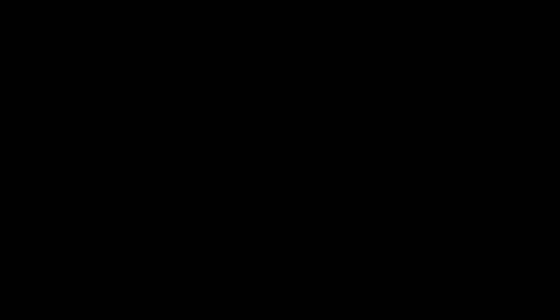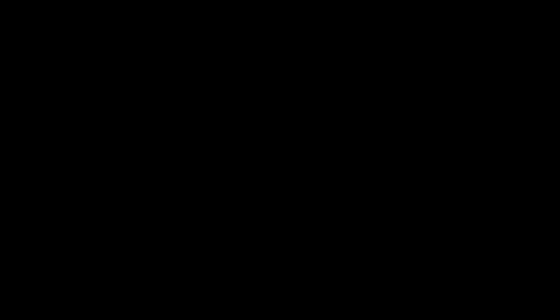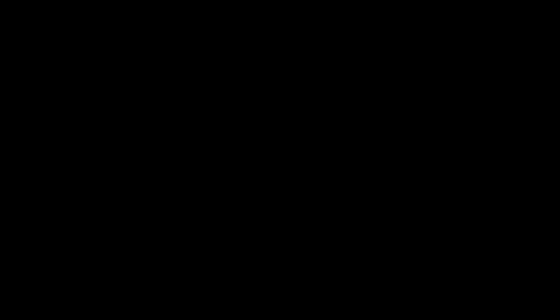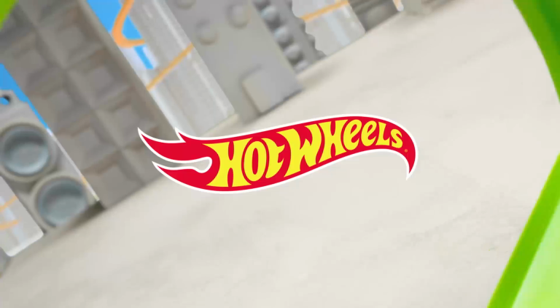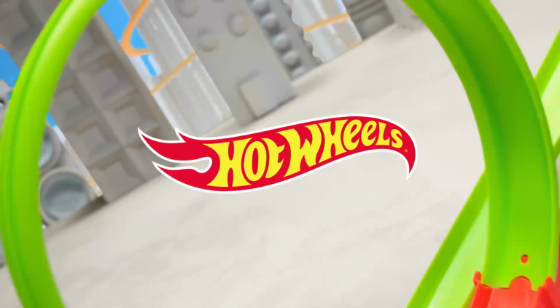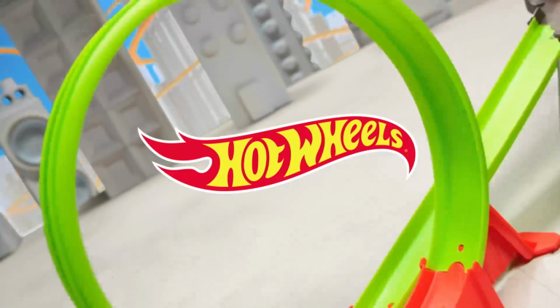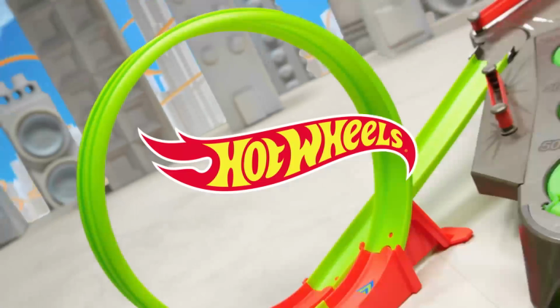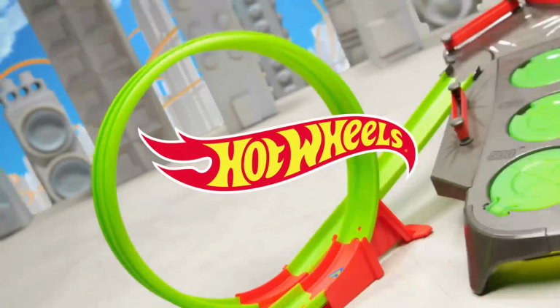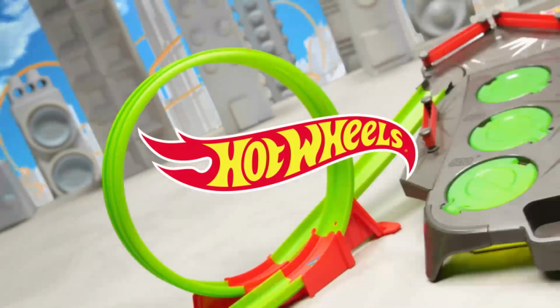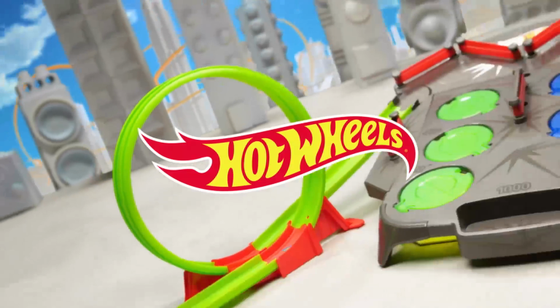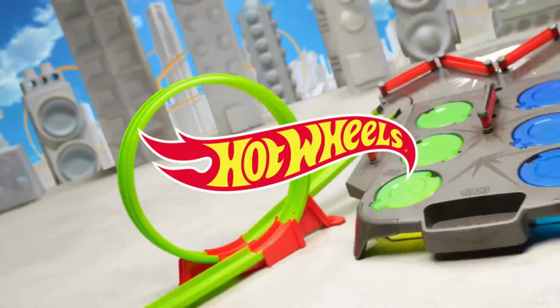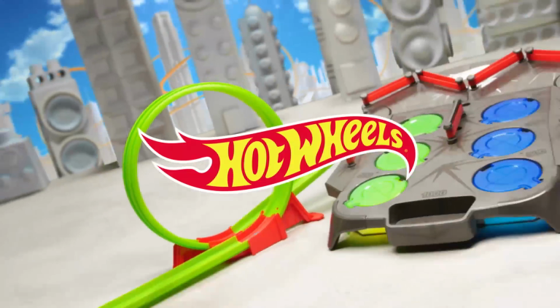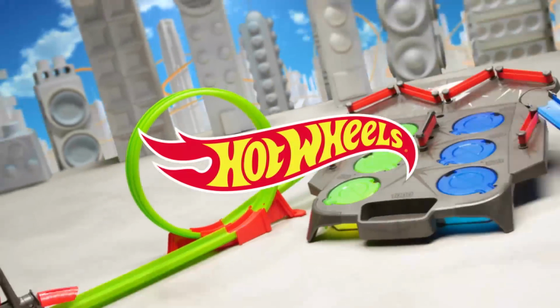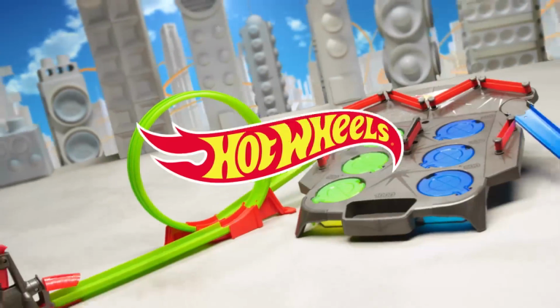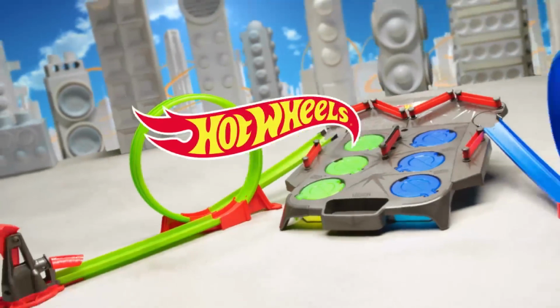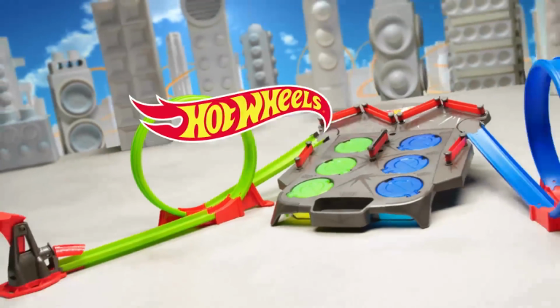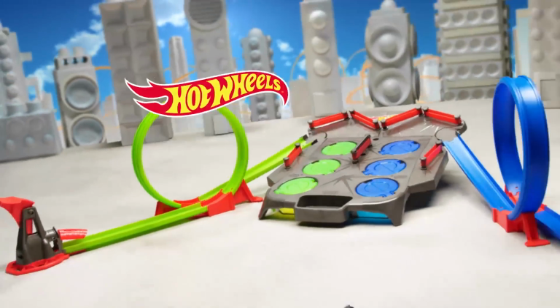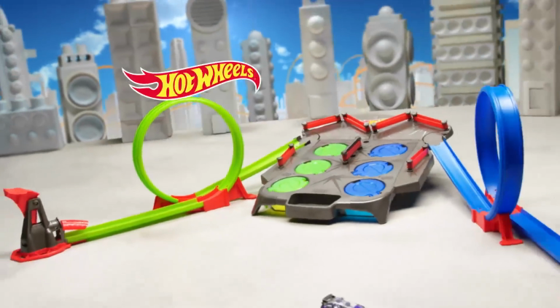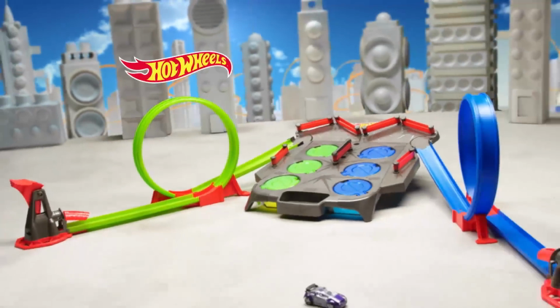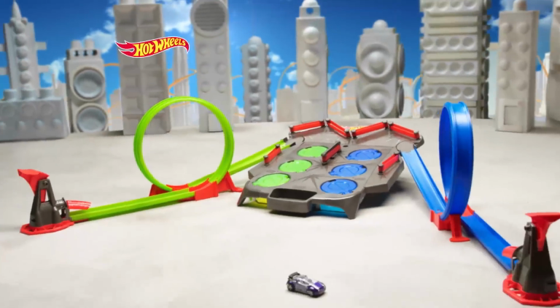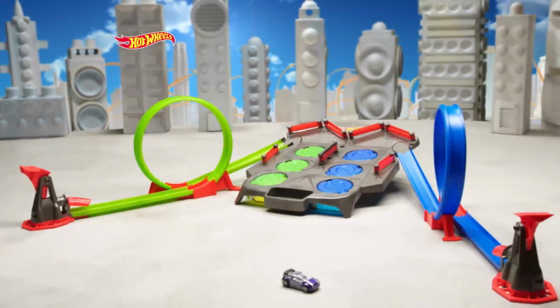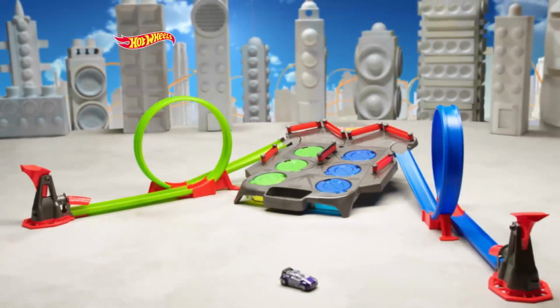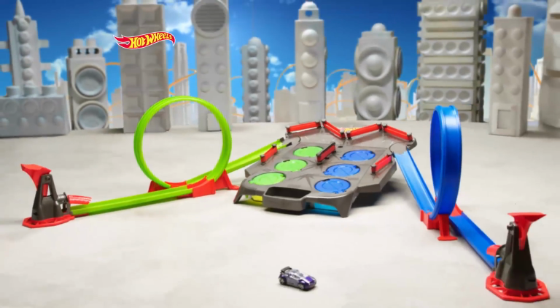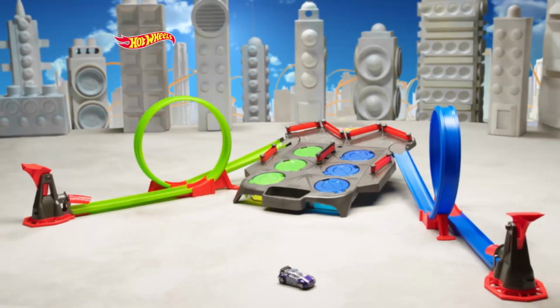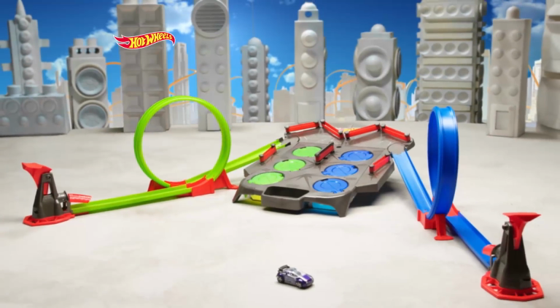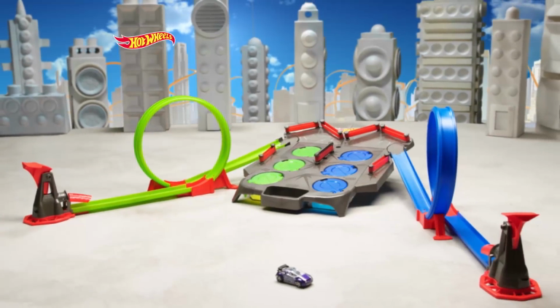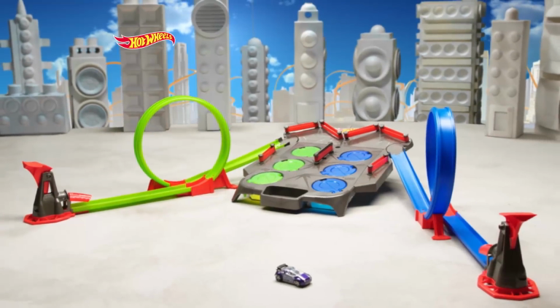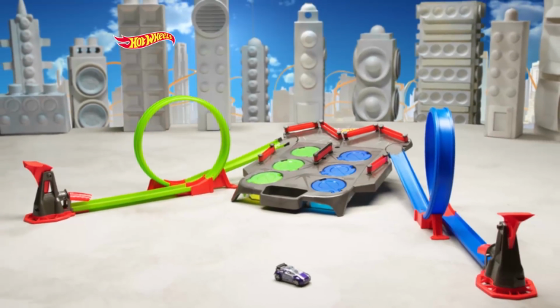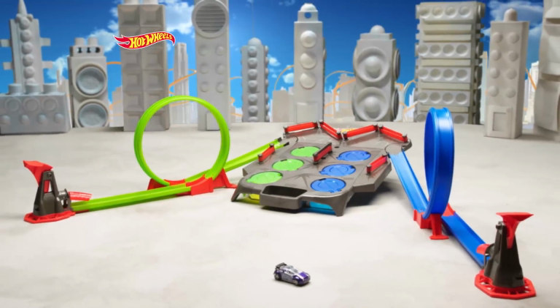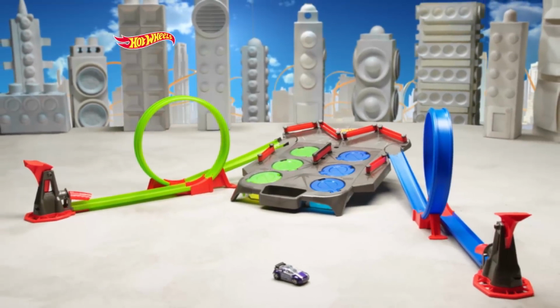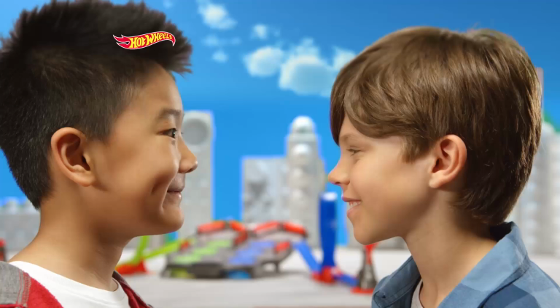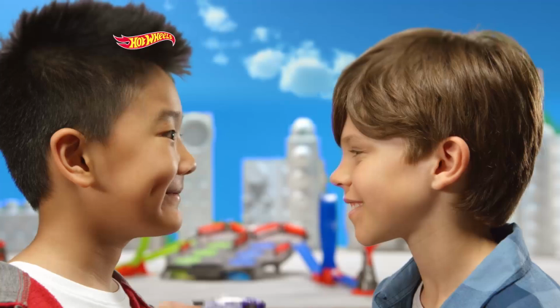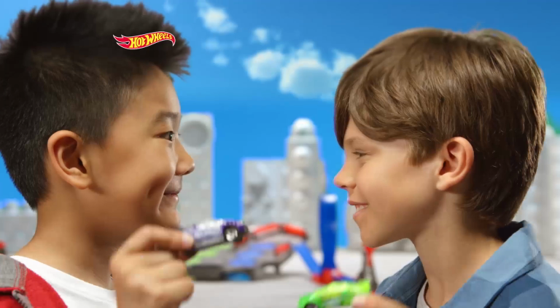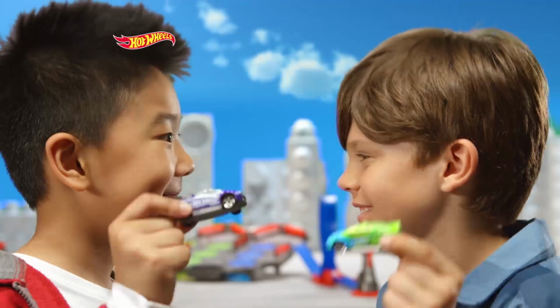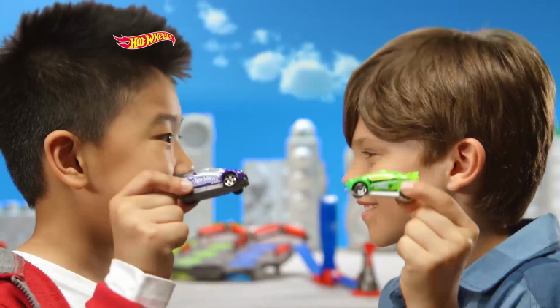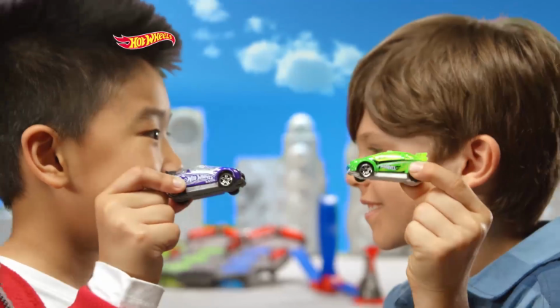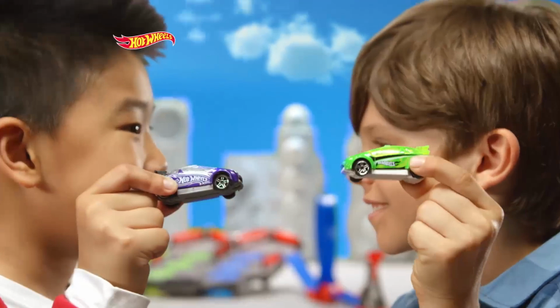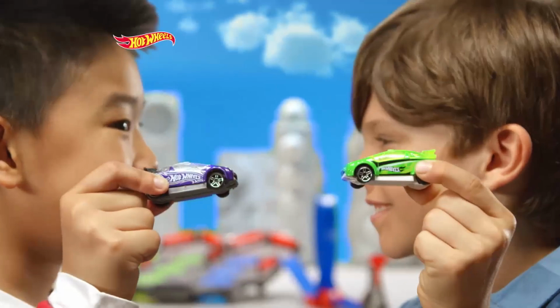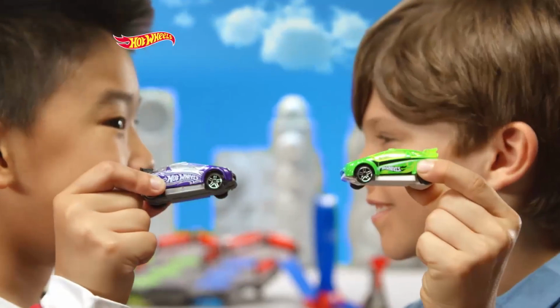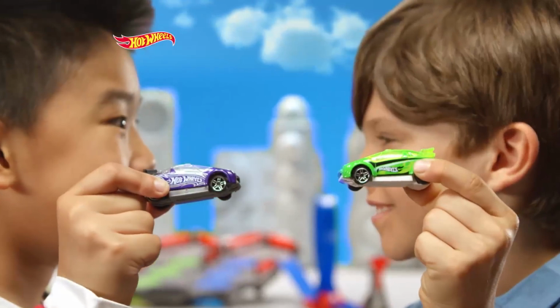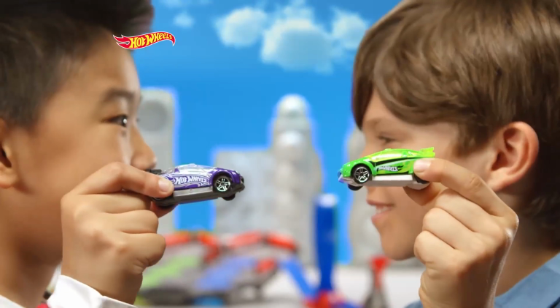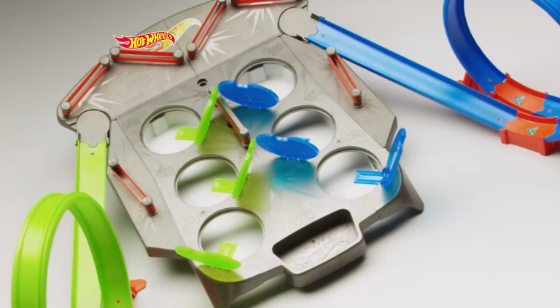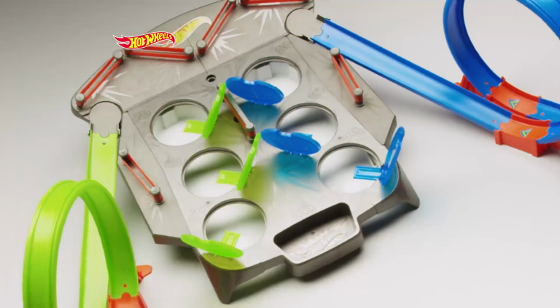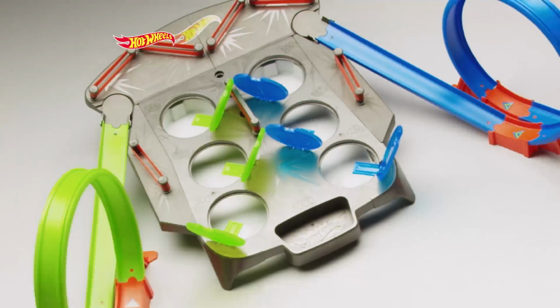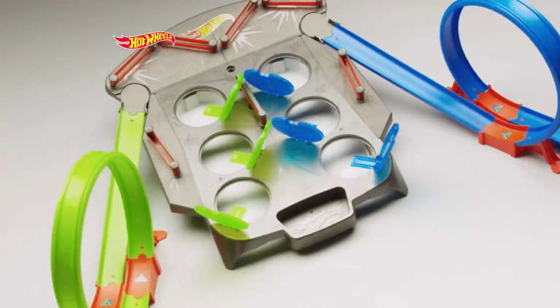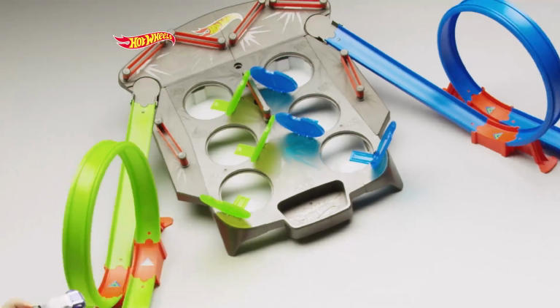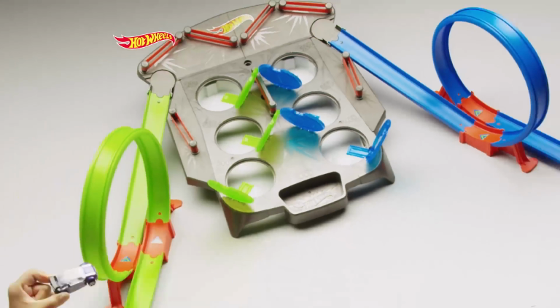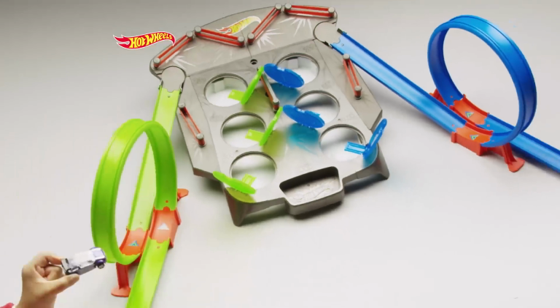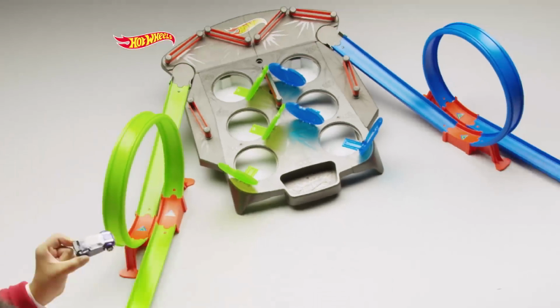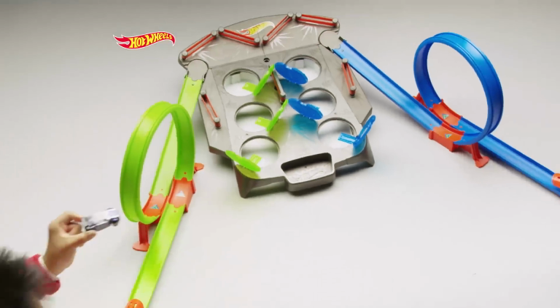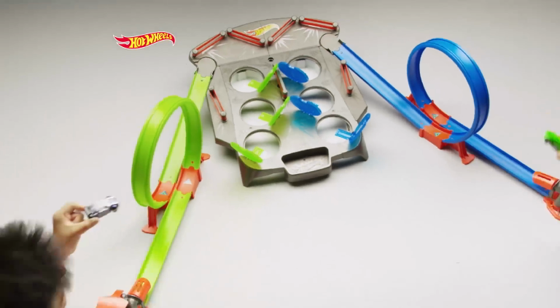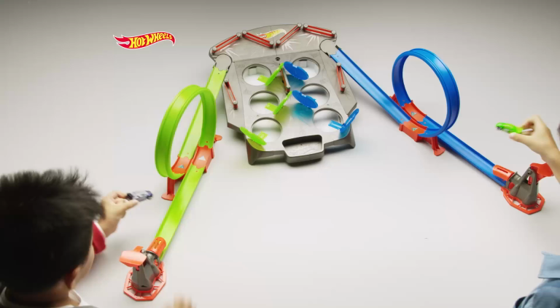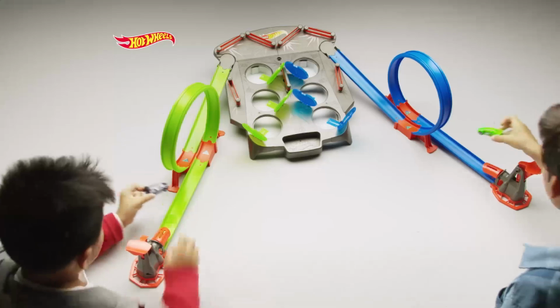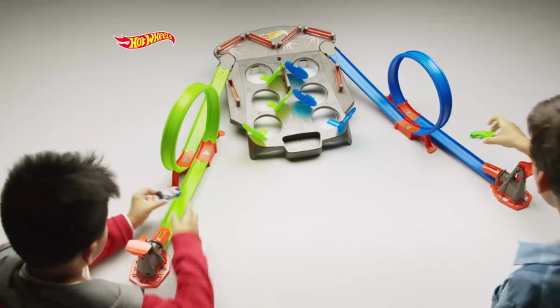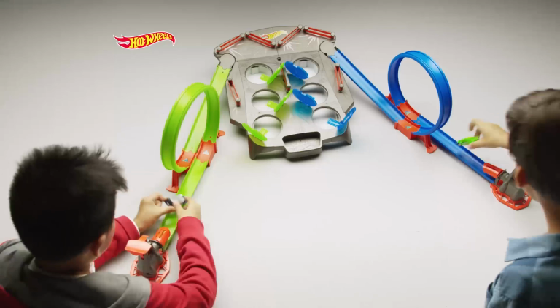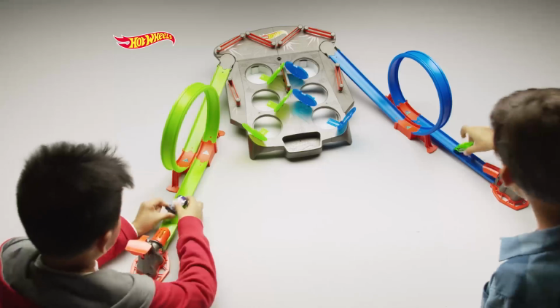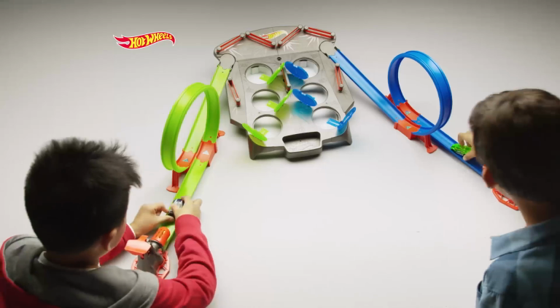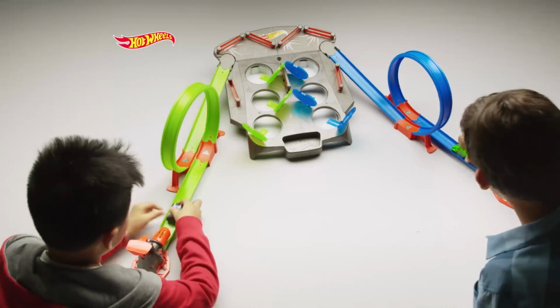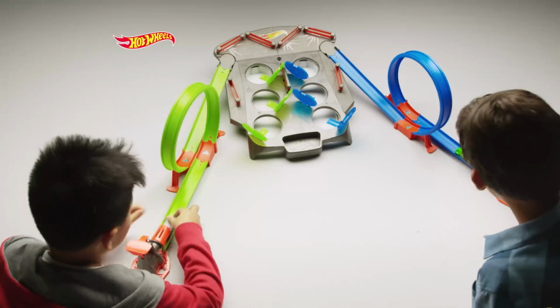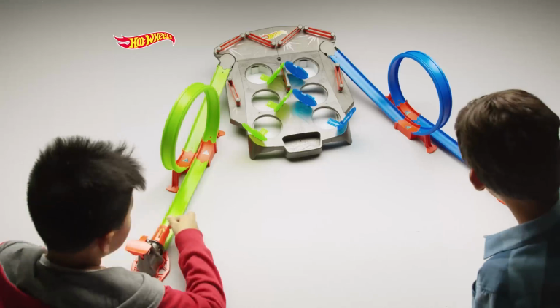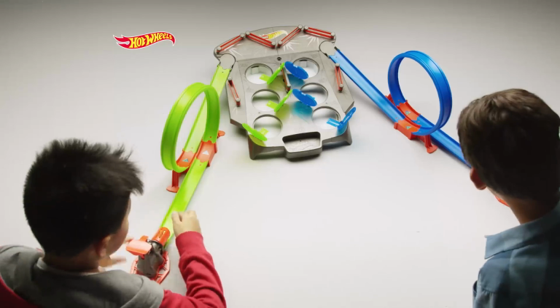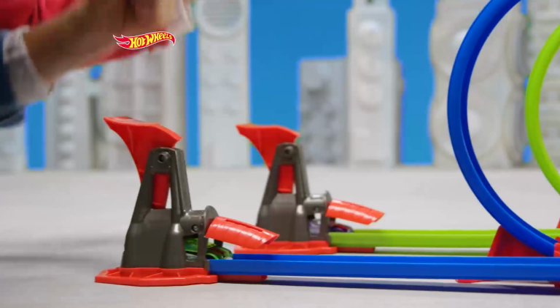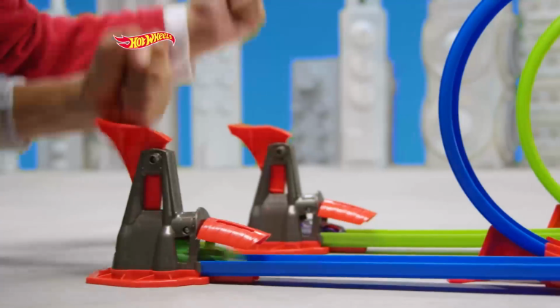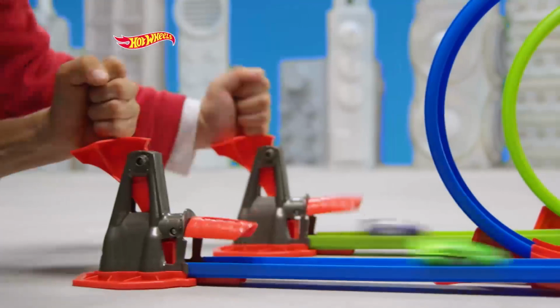Hot Wheels Rebound Raceway Track Set. Who will score the most? Ready, set, go!